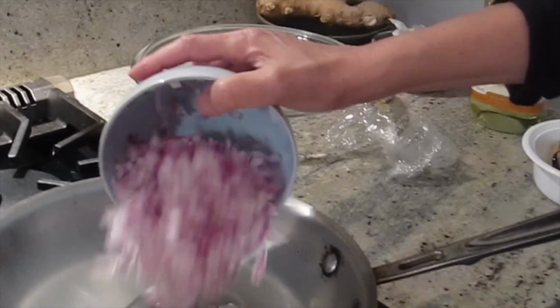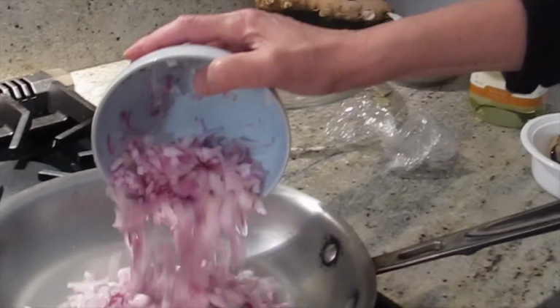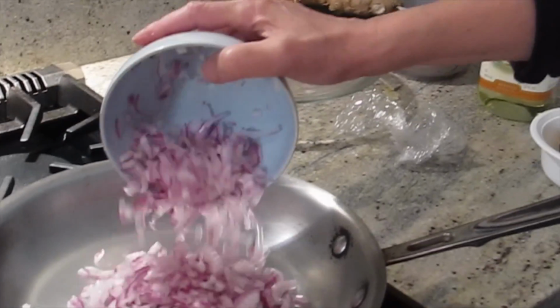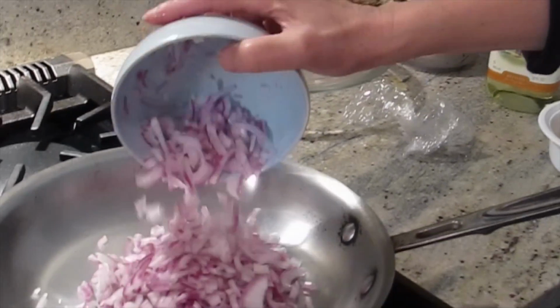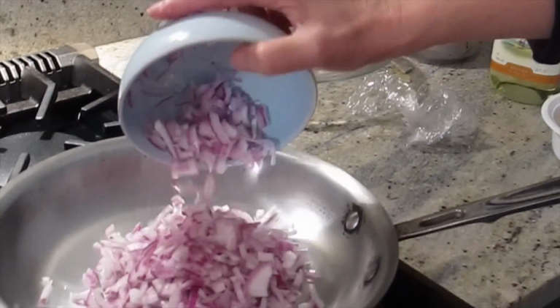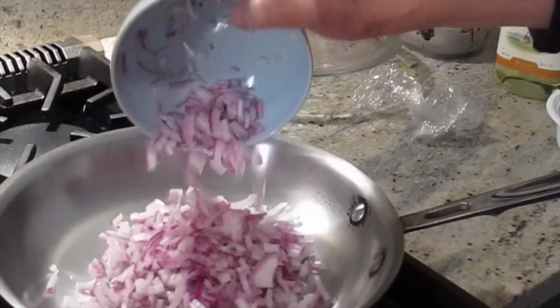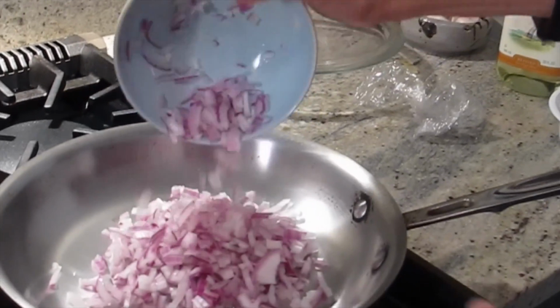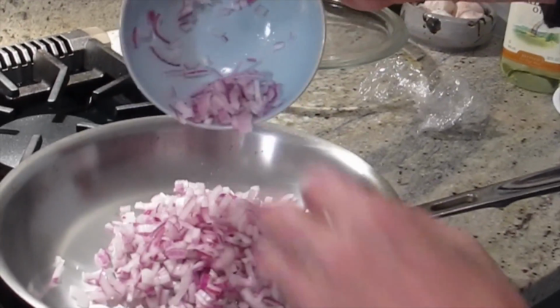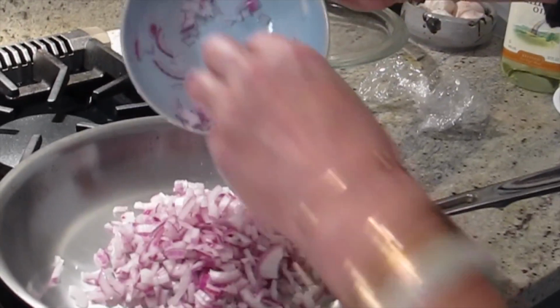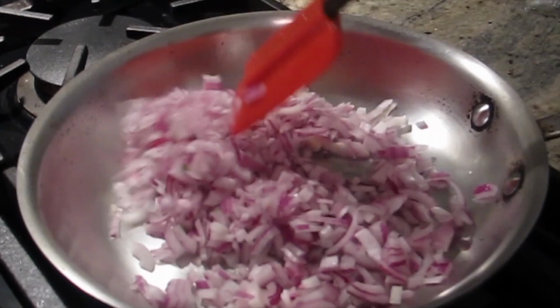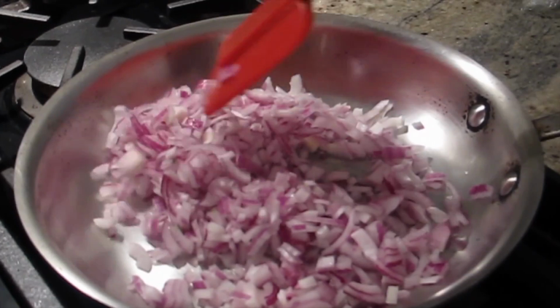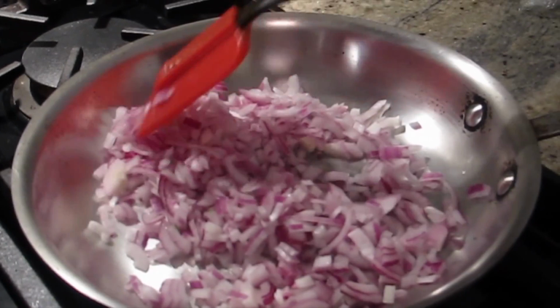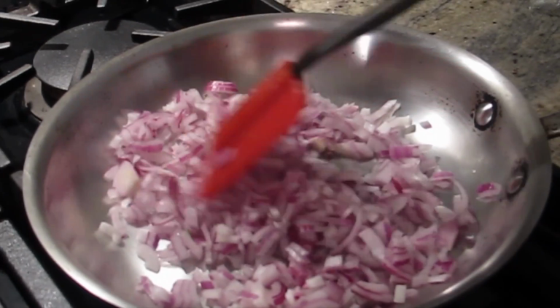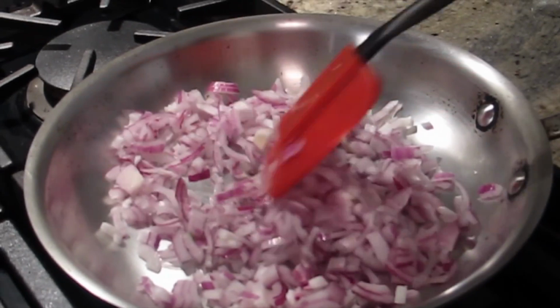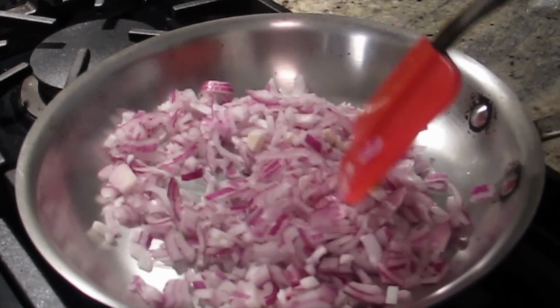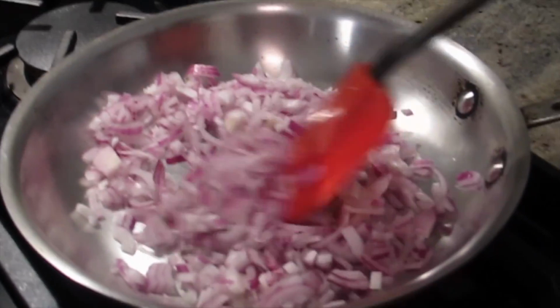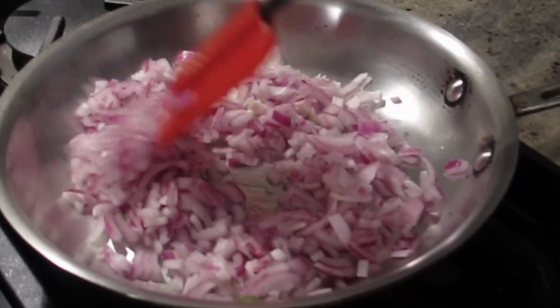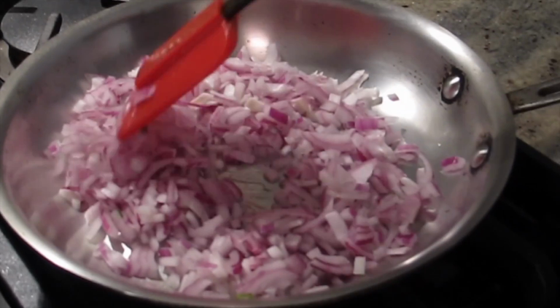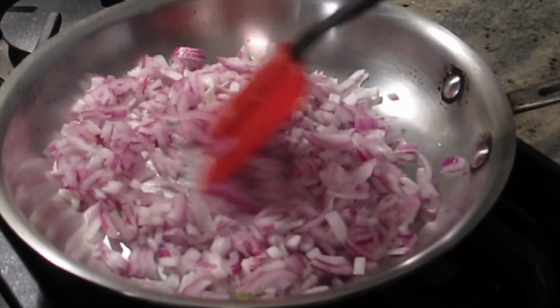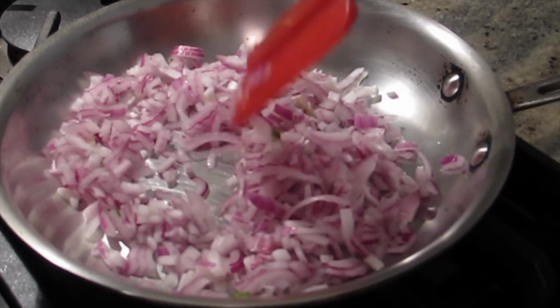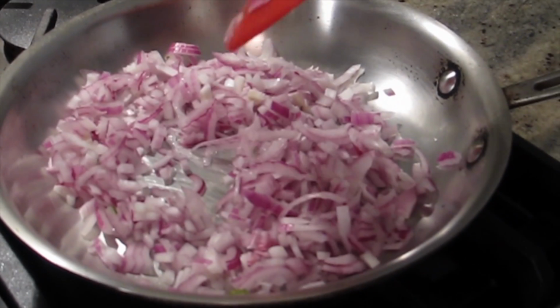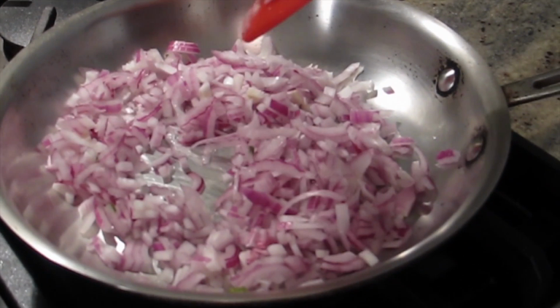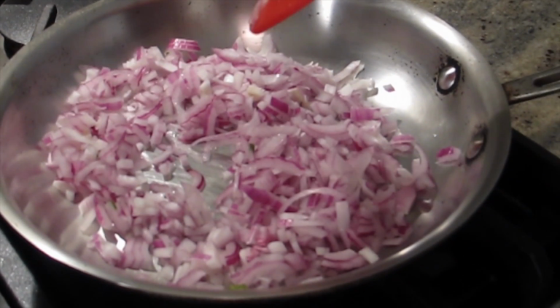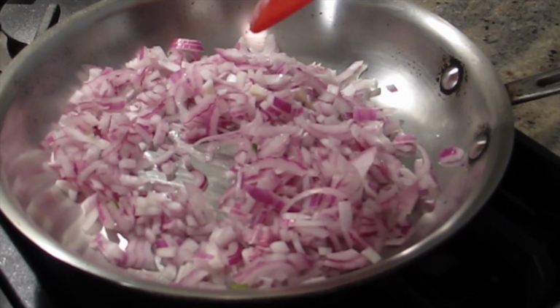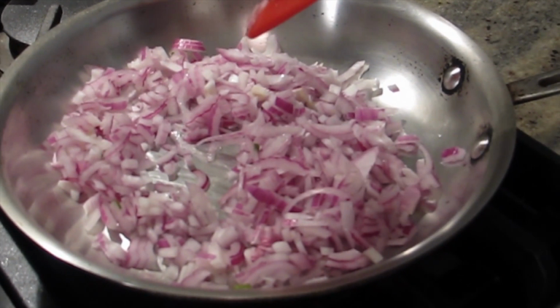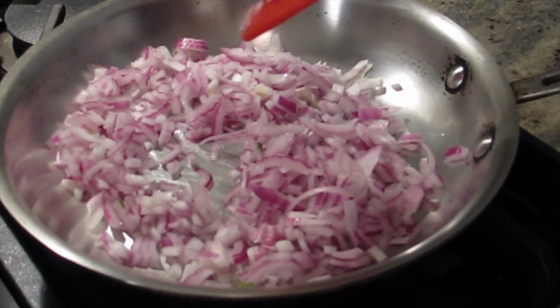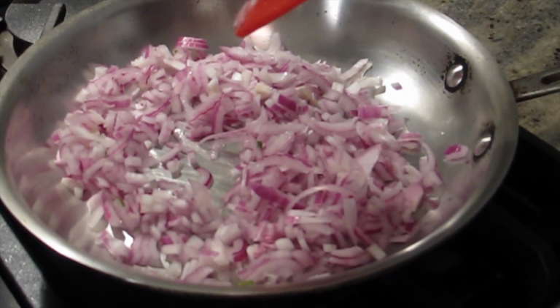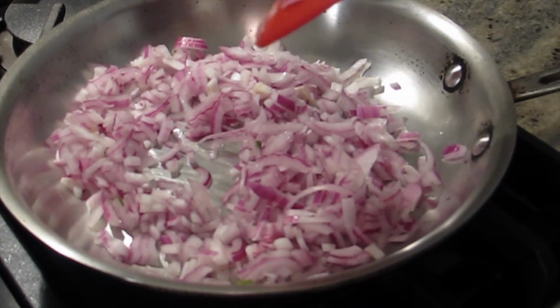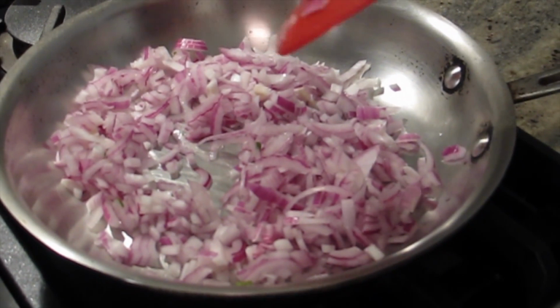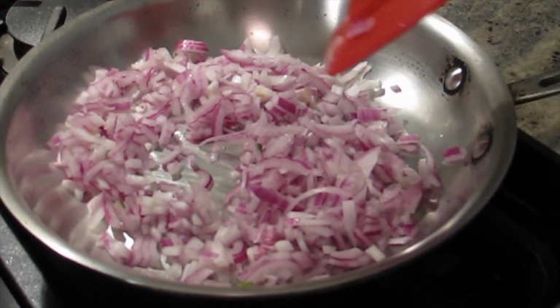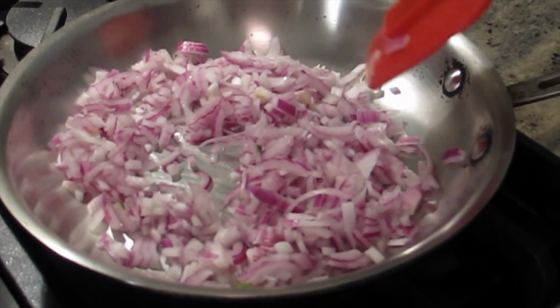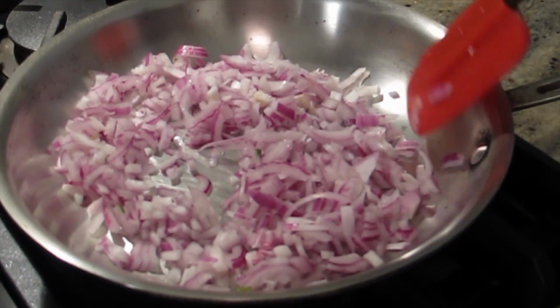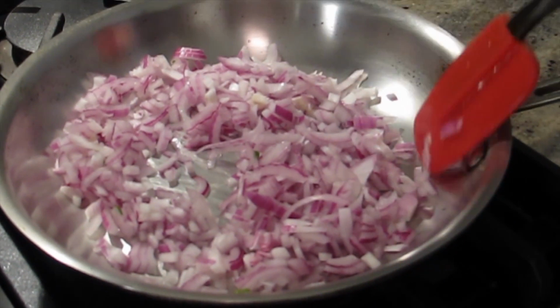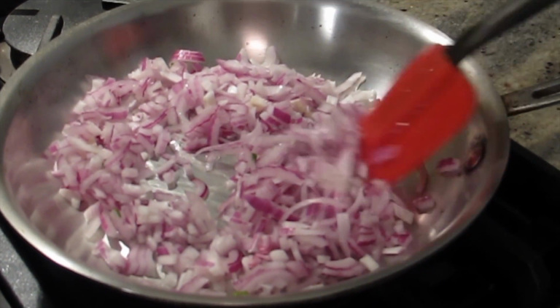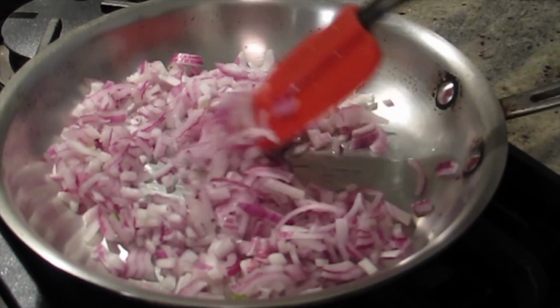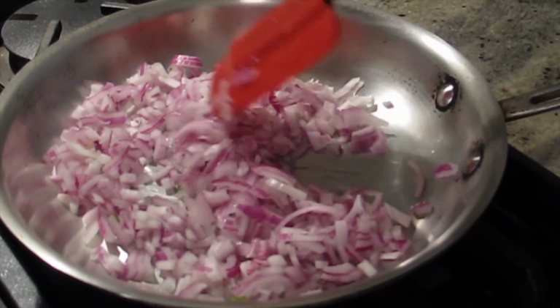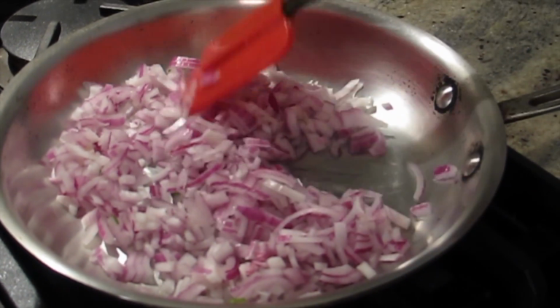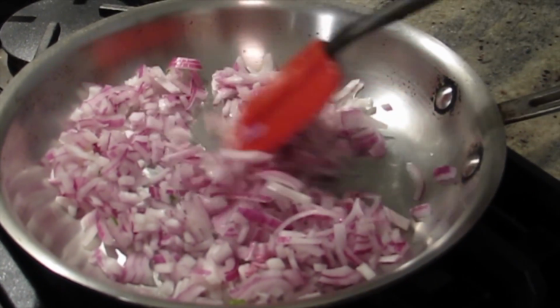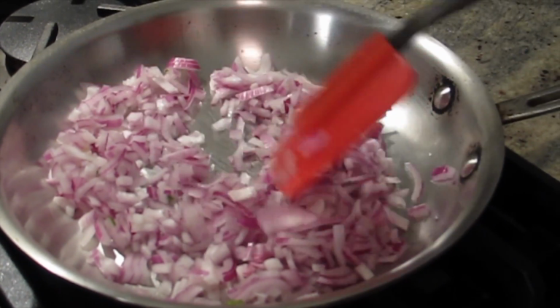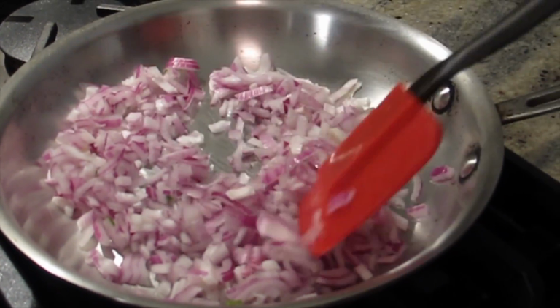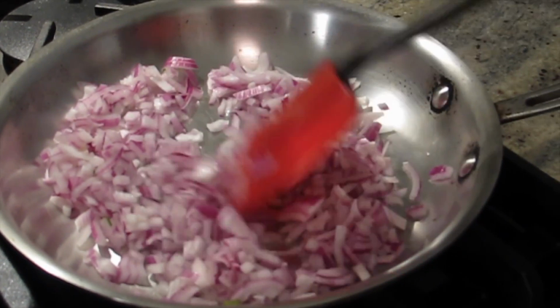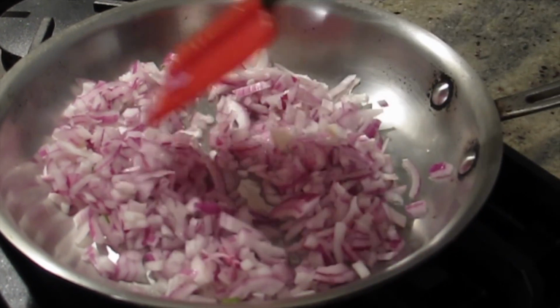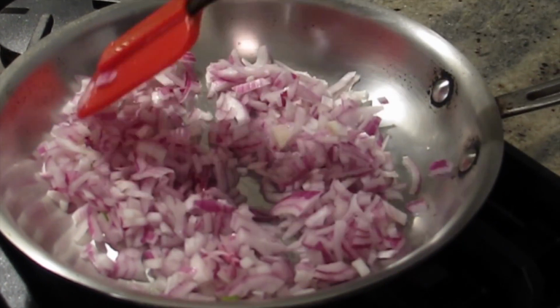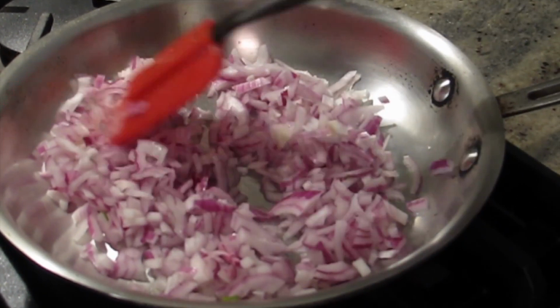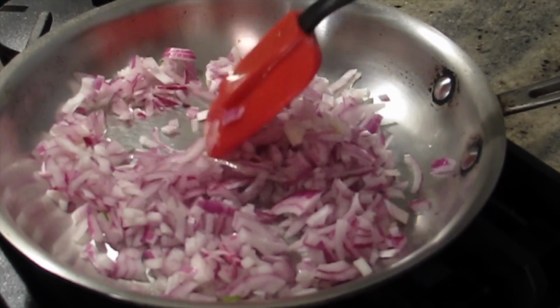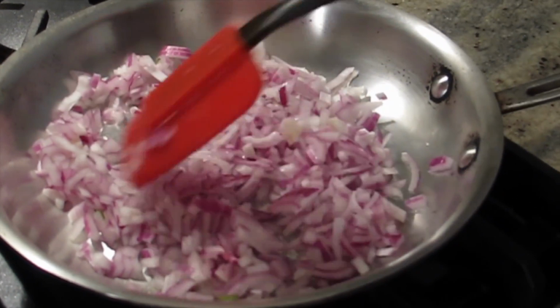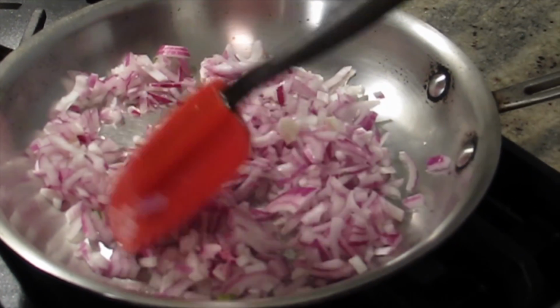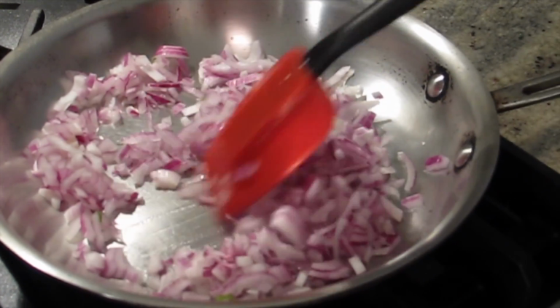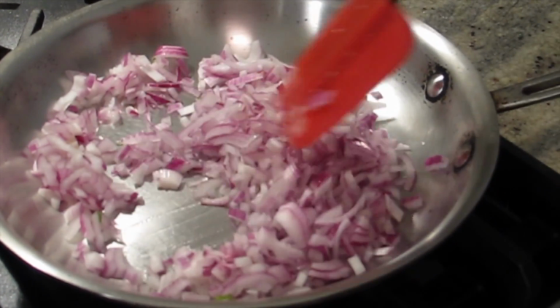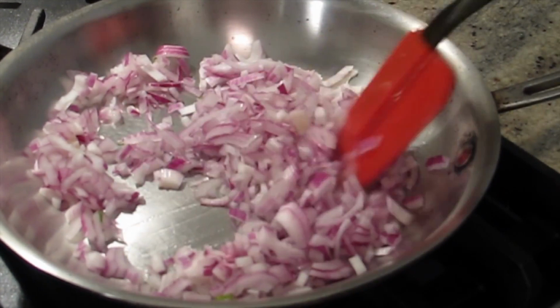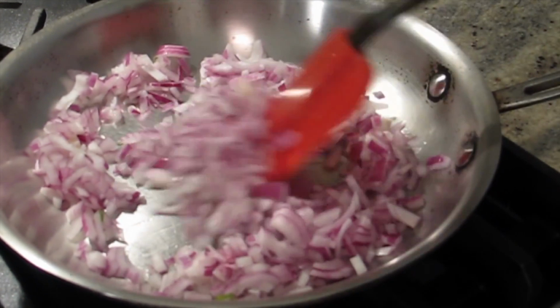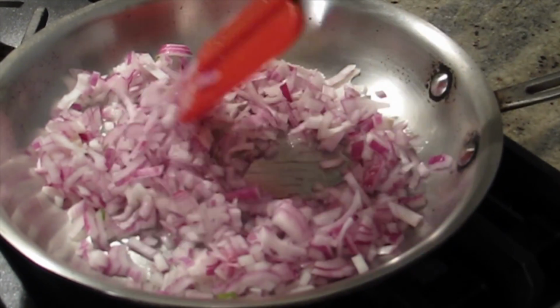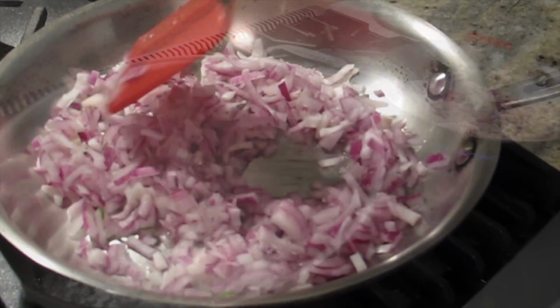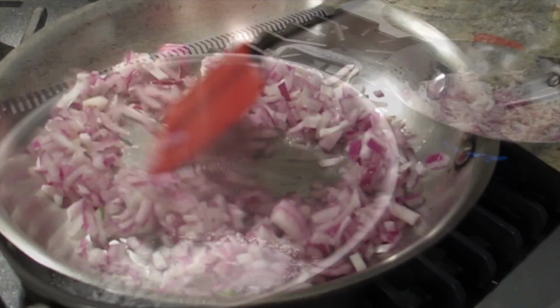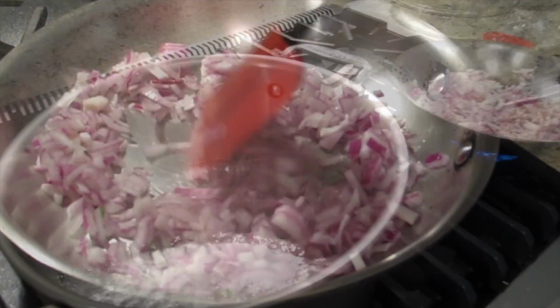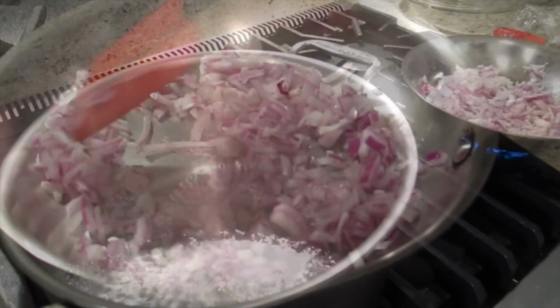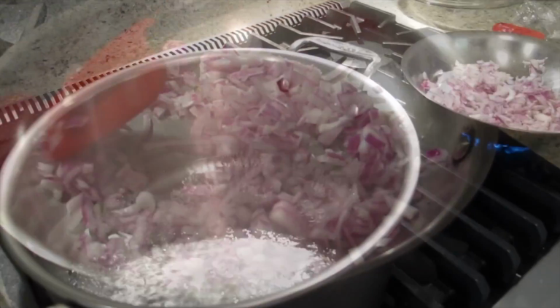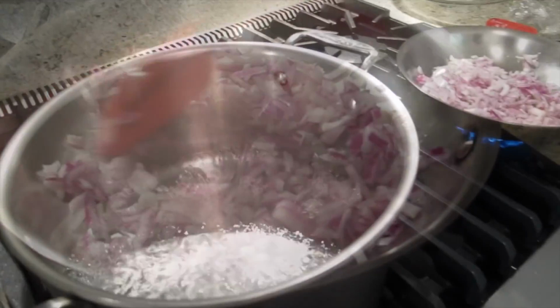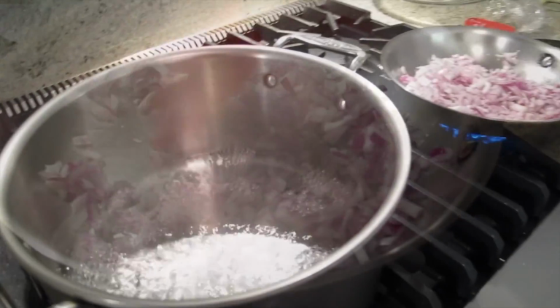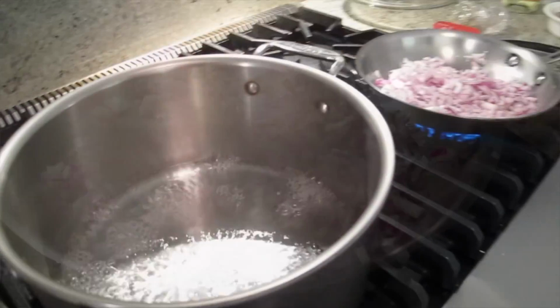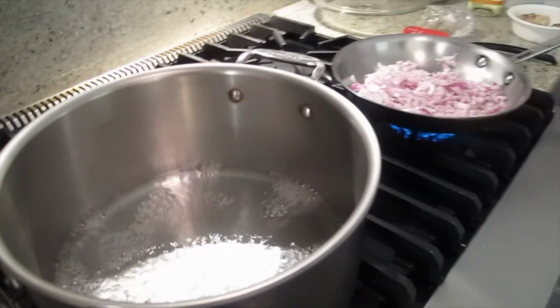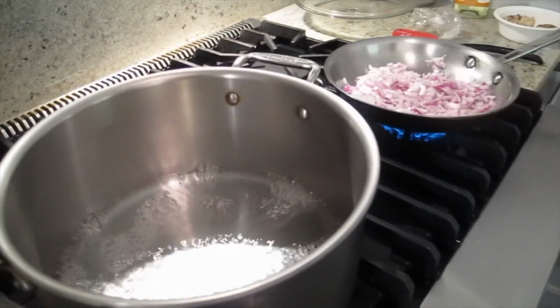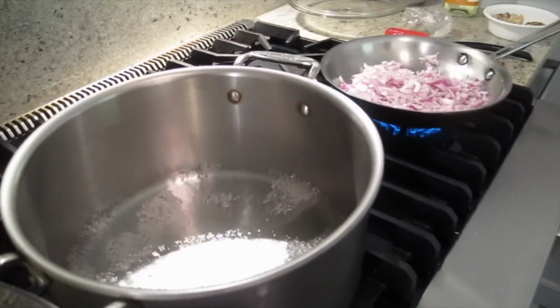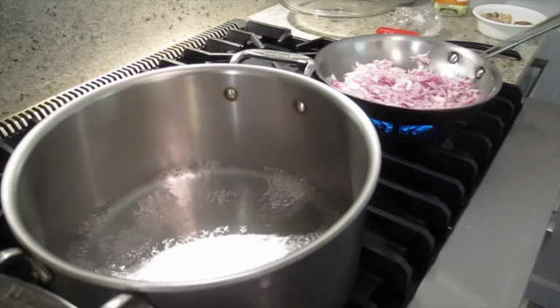Medium heat. Sauté the onion until it's soft. If you want it golden, not brown — brown becomes burnt.